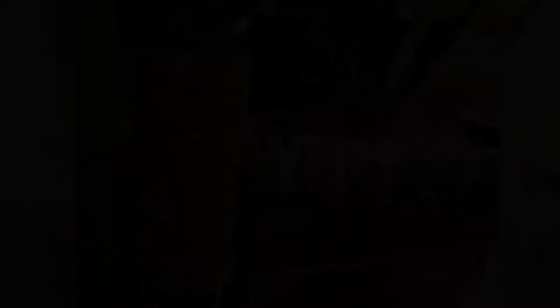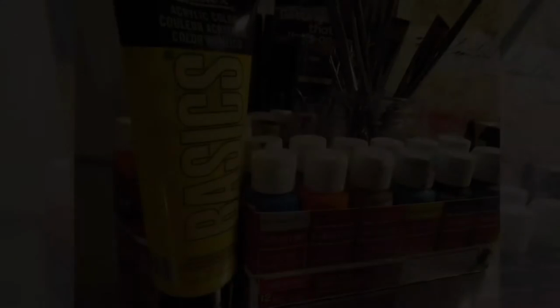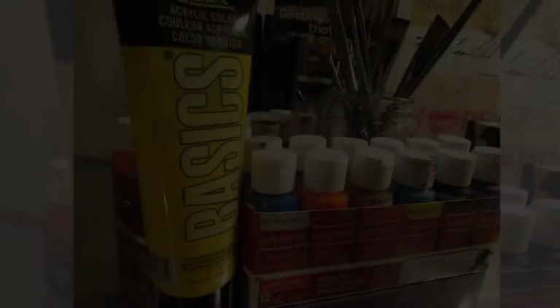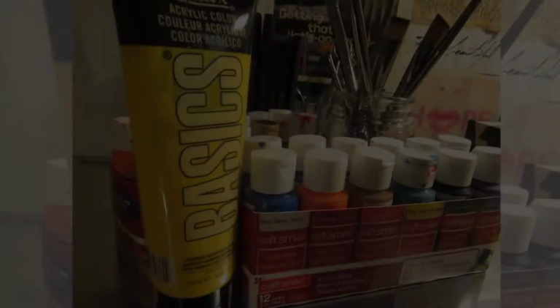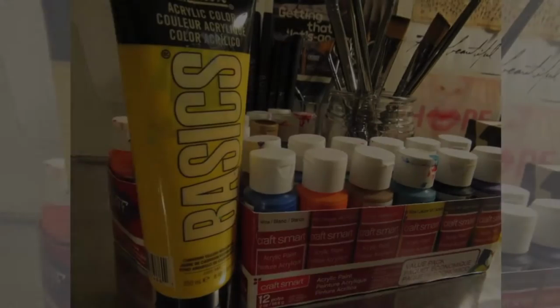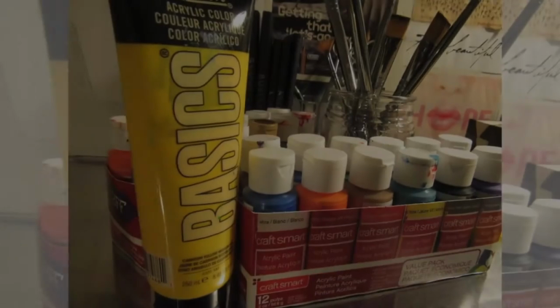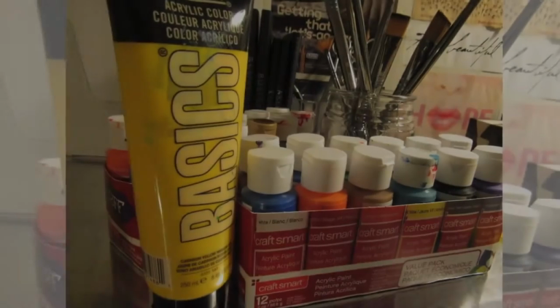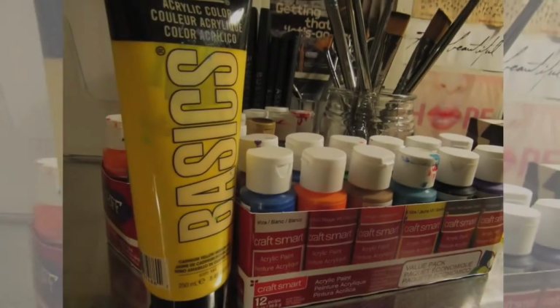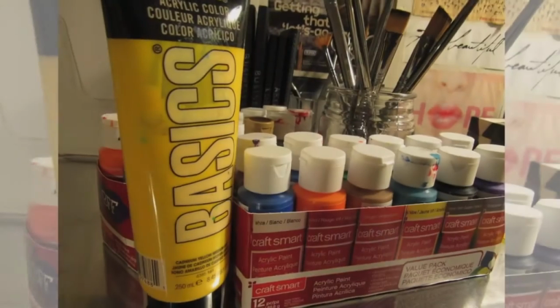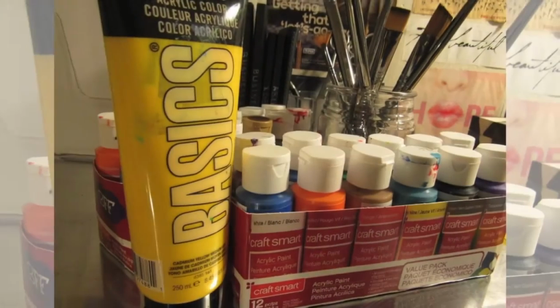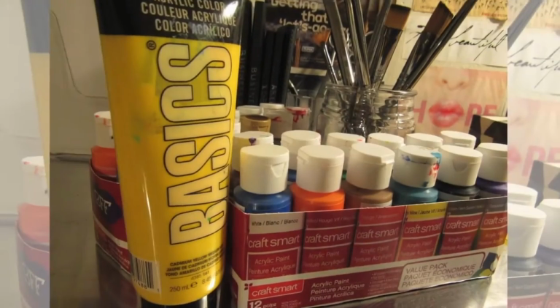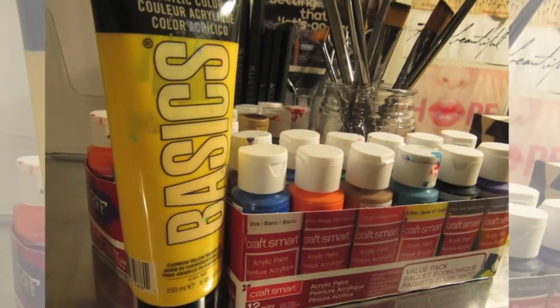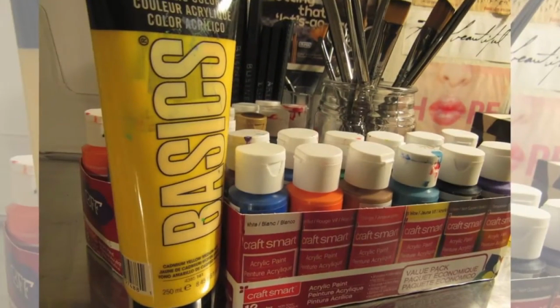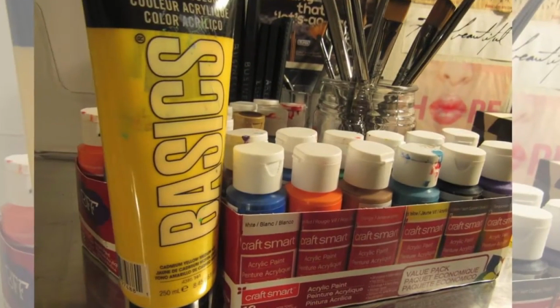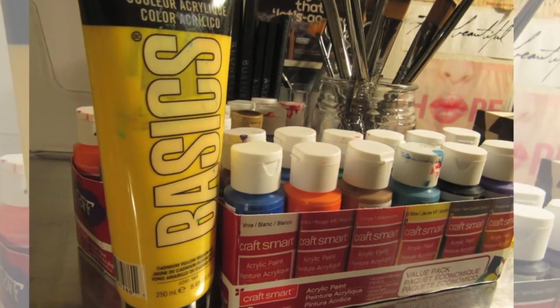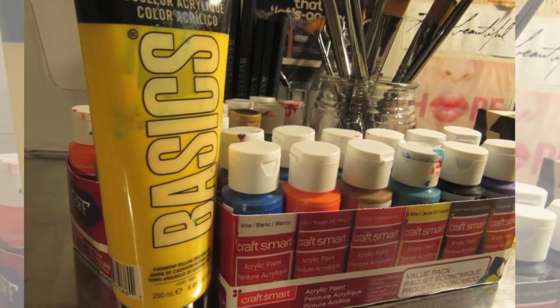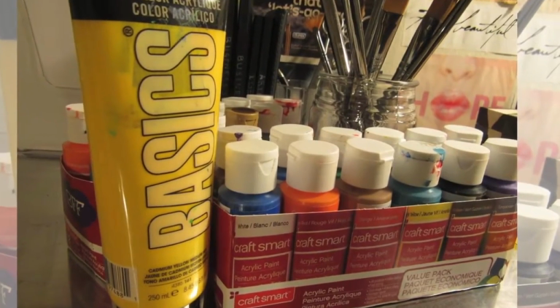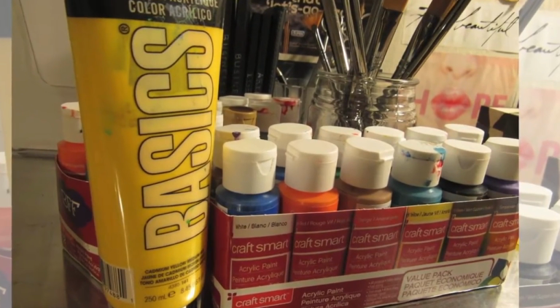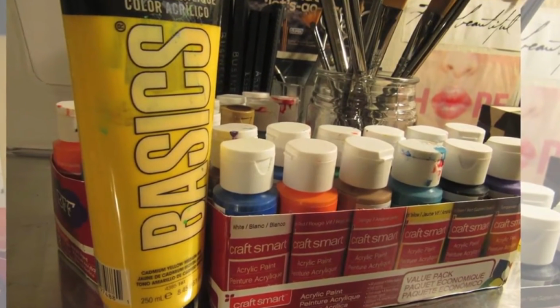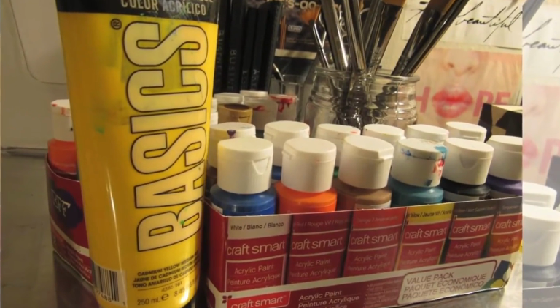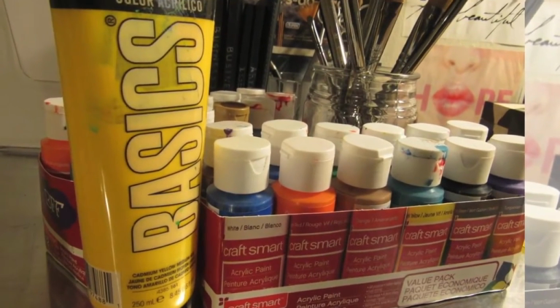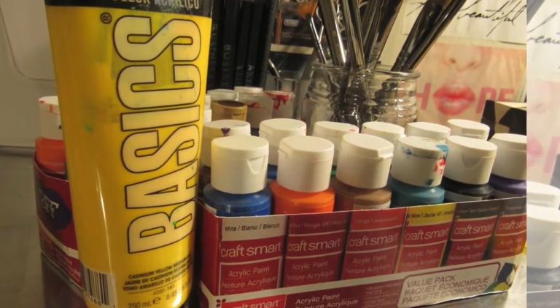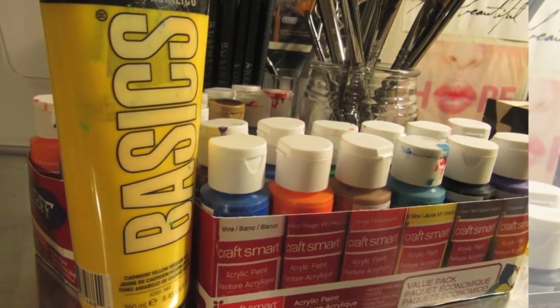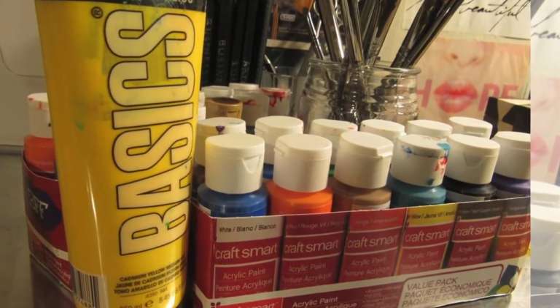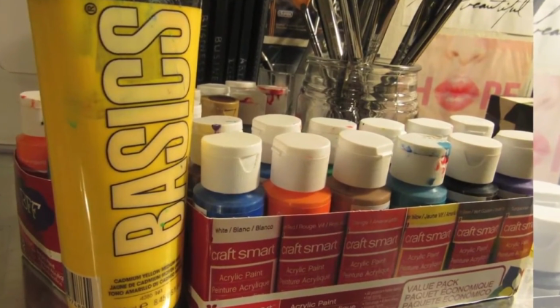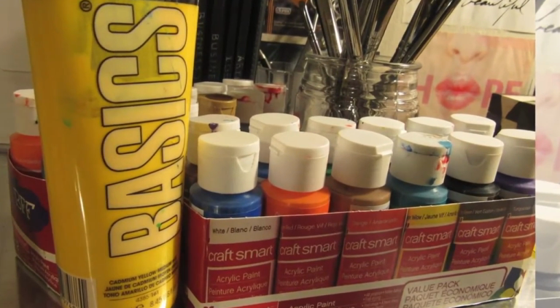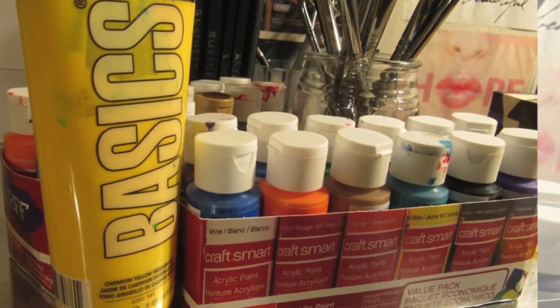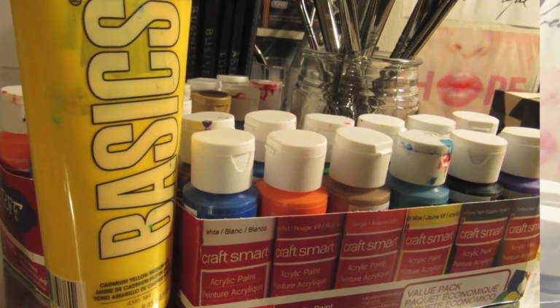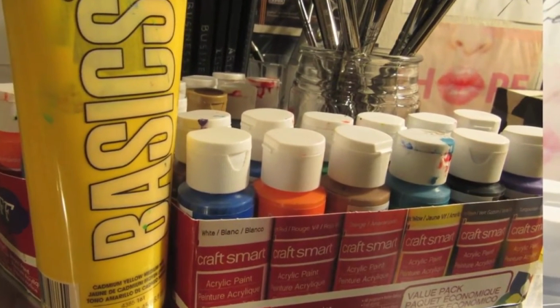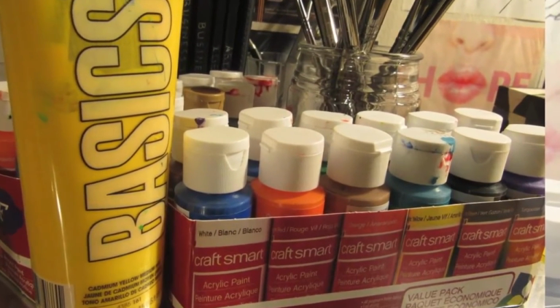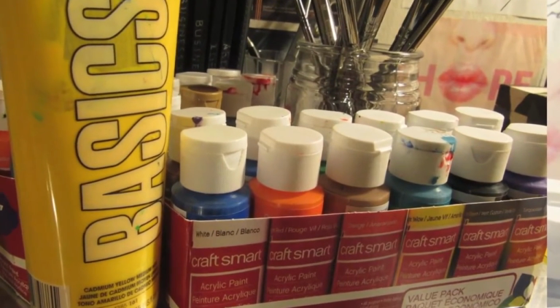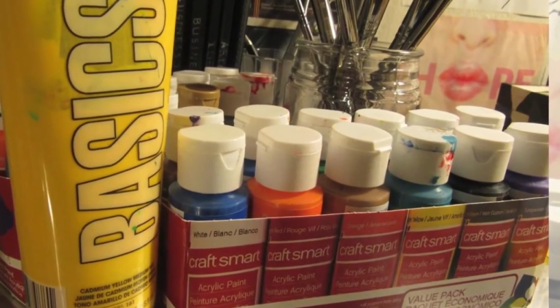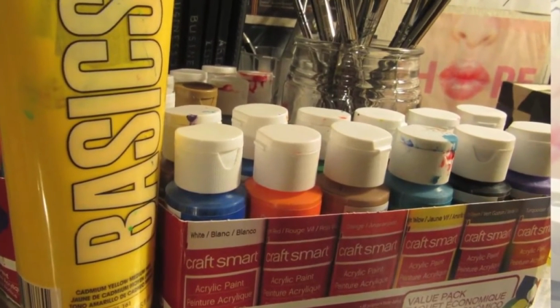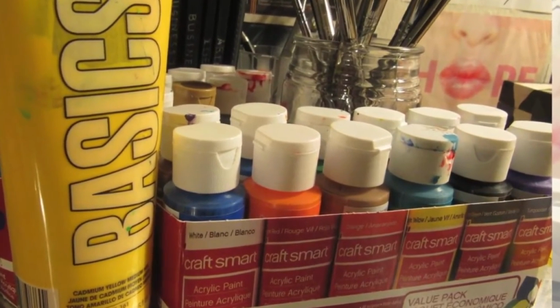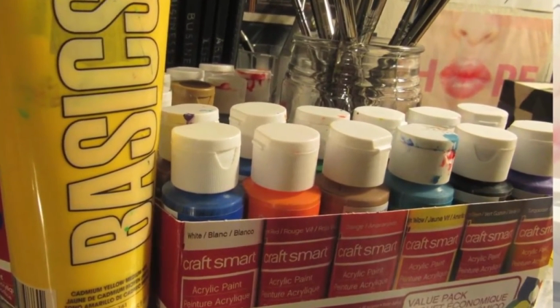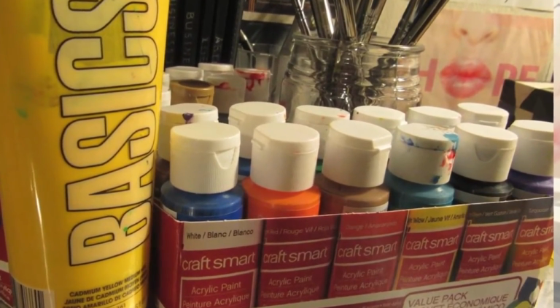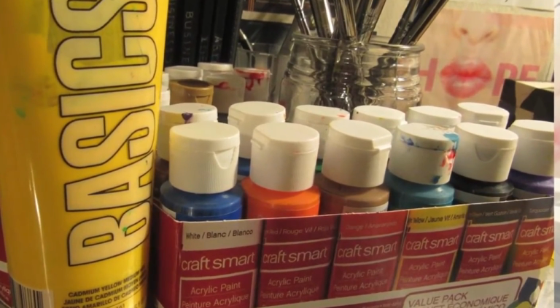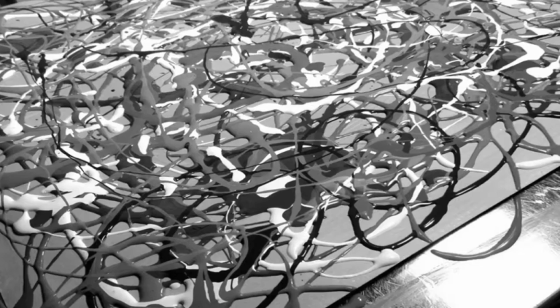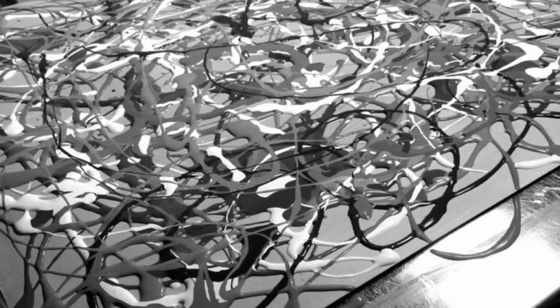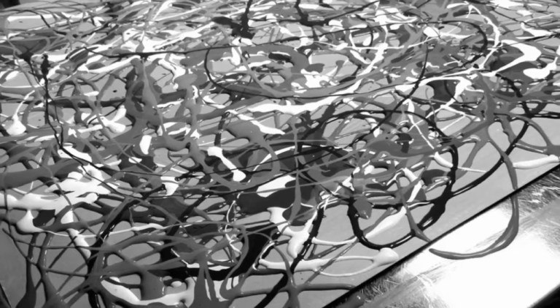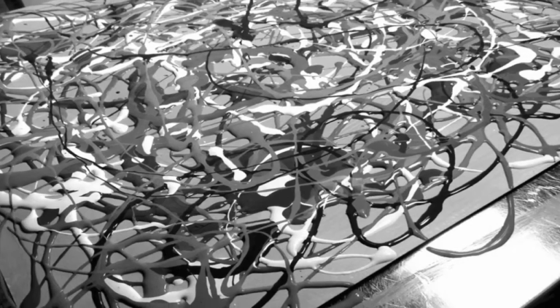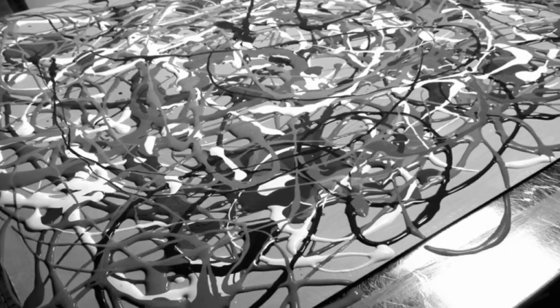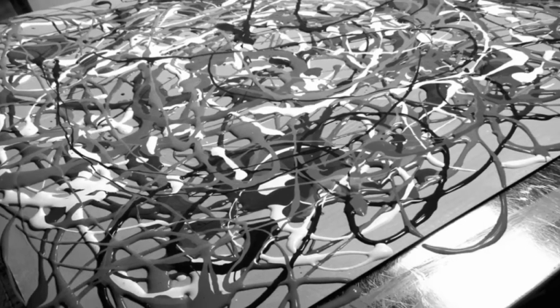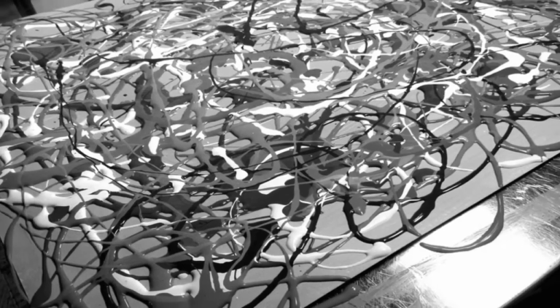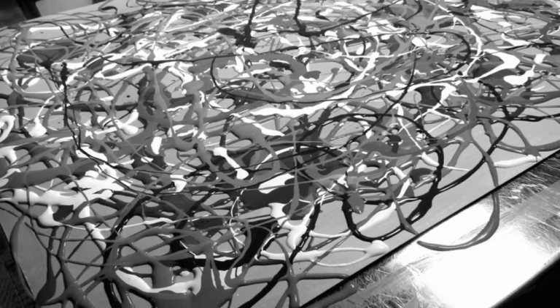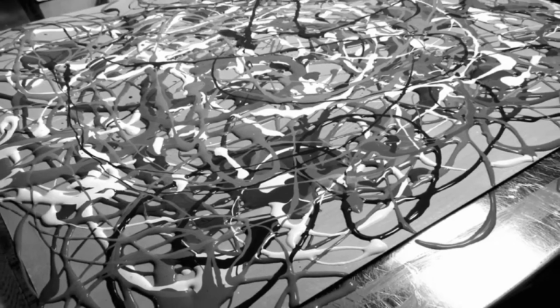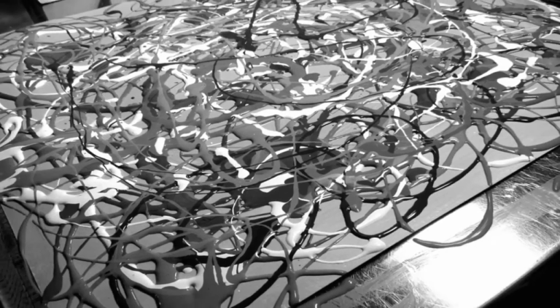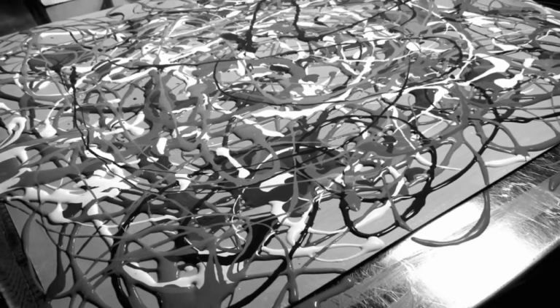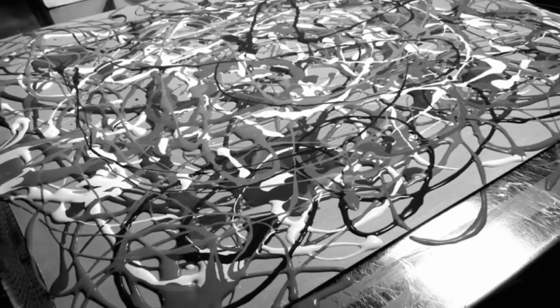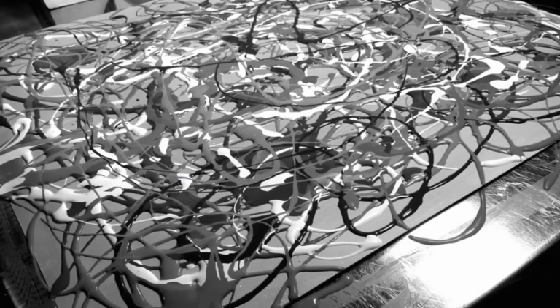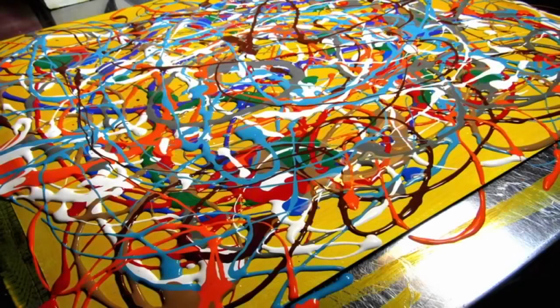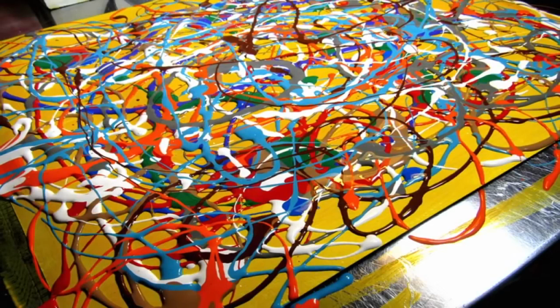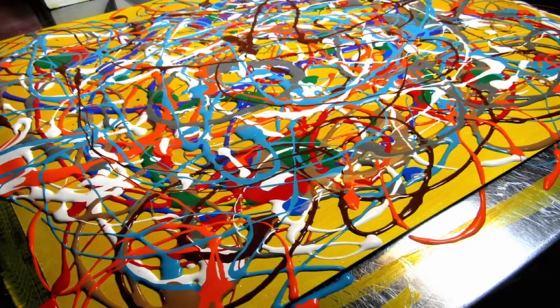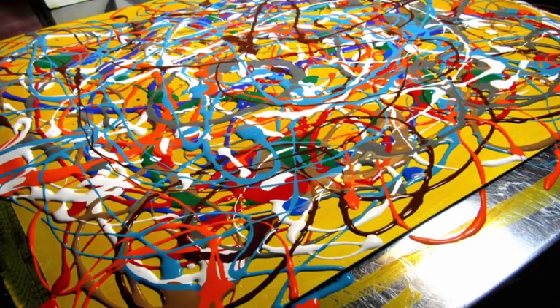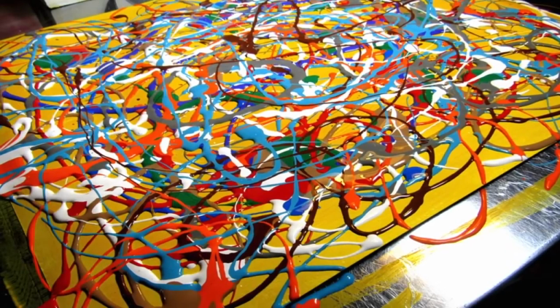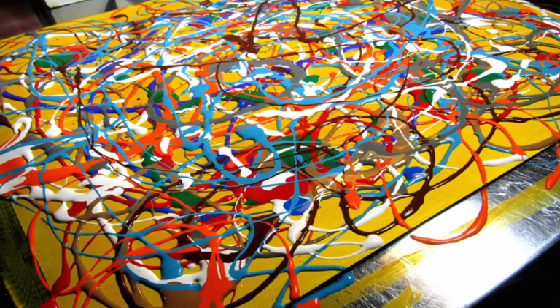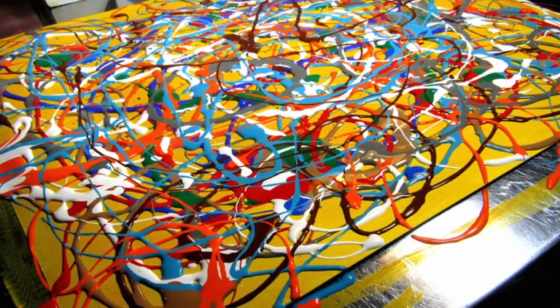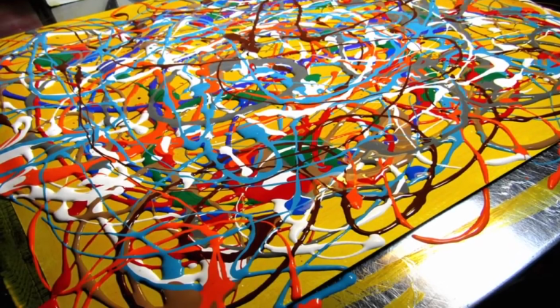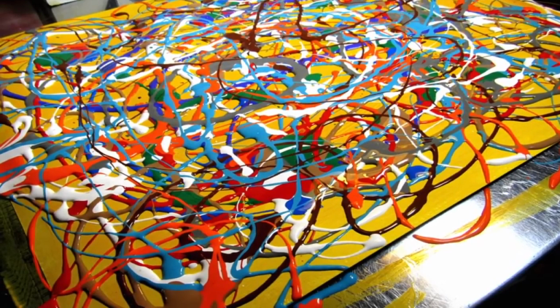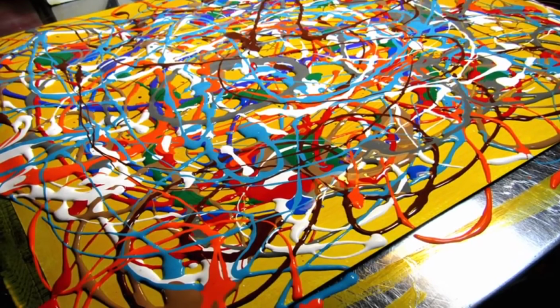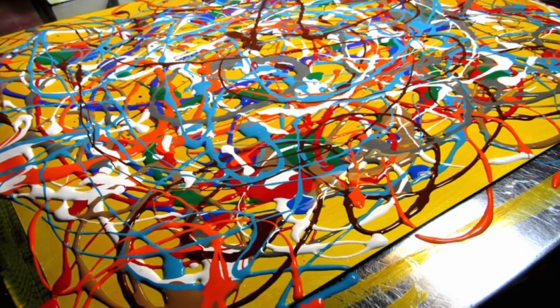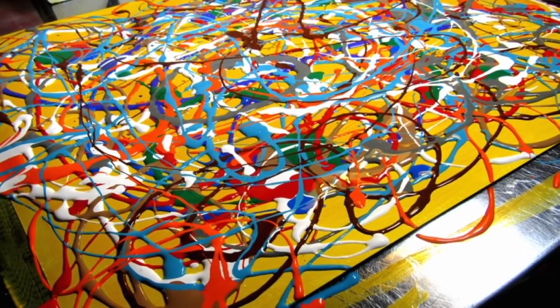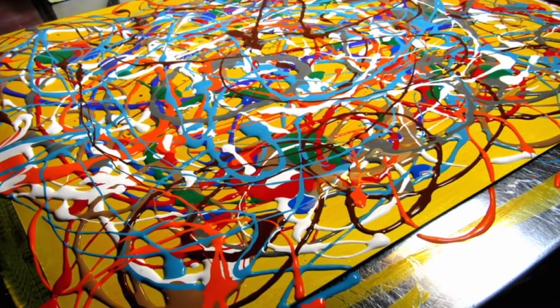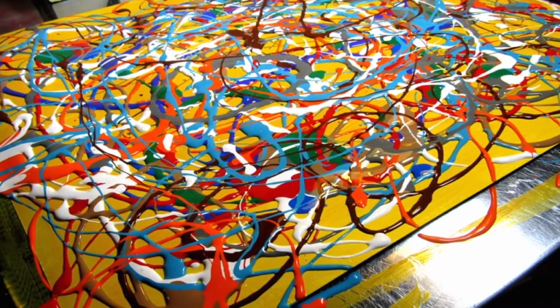Hi, it's Weird A. Today I'm going to show you how to make an abstract painting using acrylic fluid paint. It's going to be fun. Let's get started.